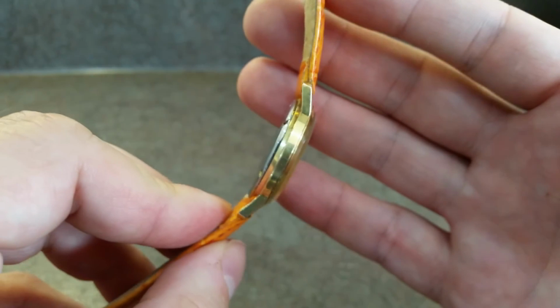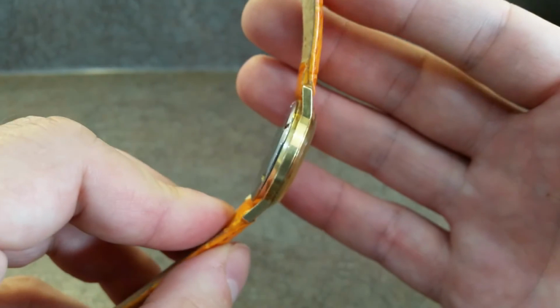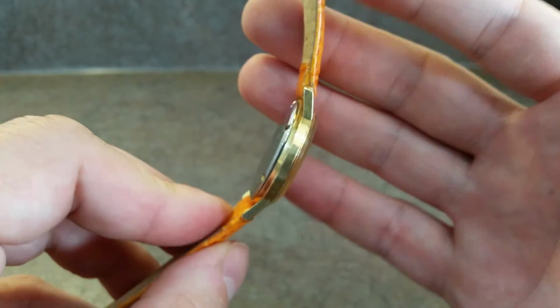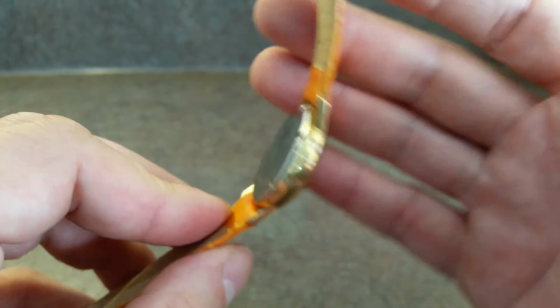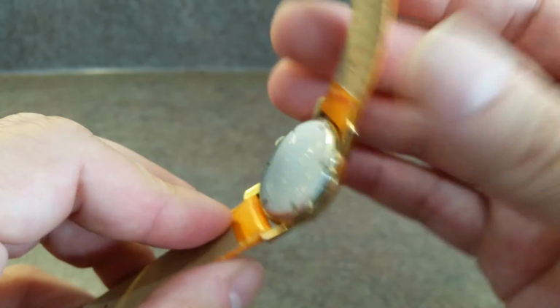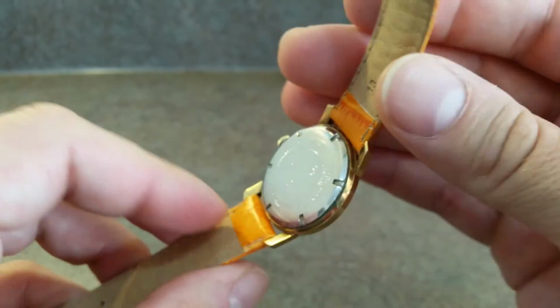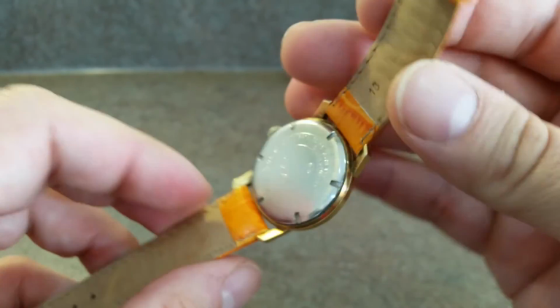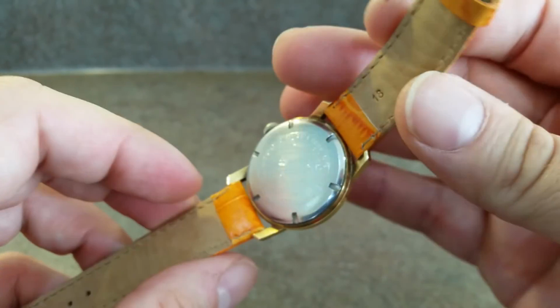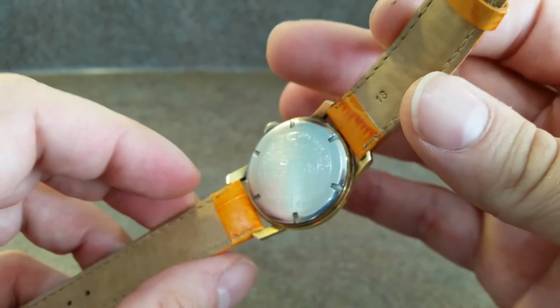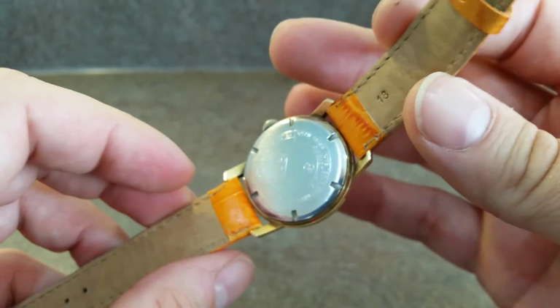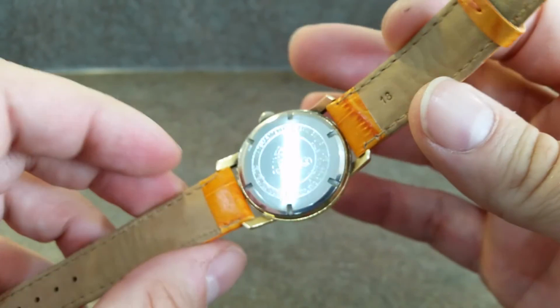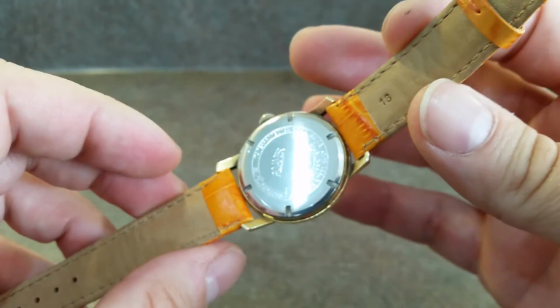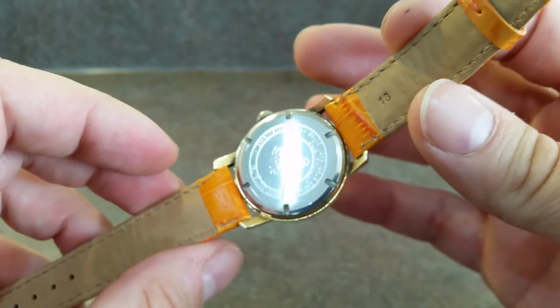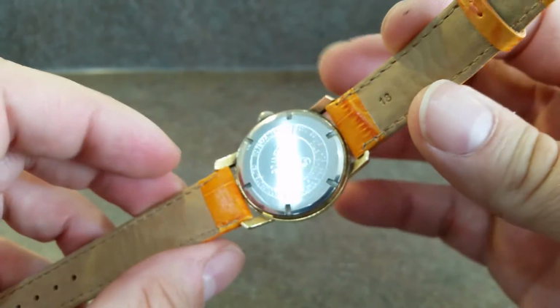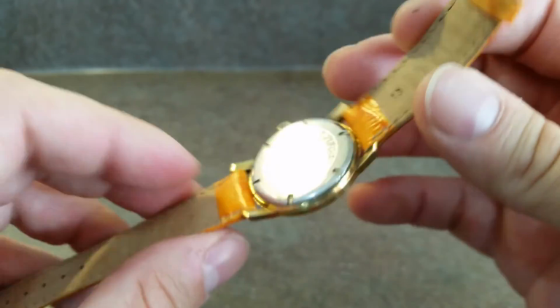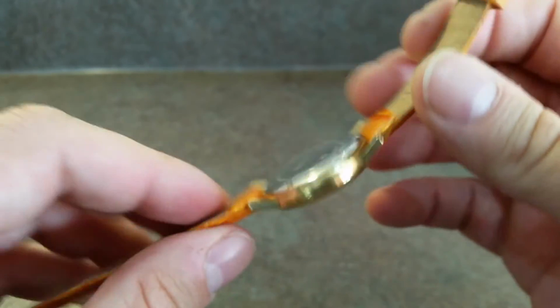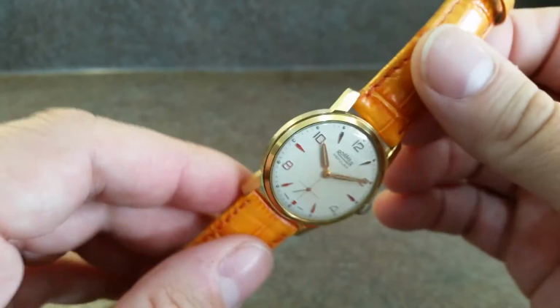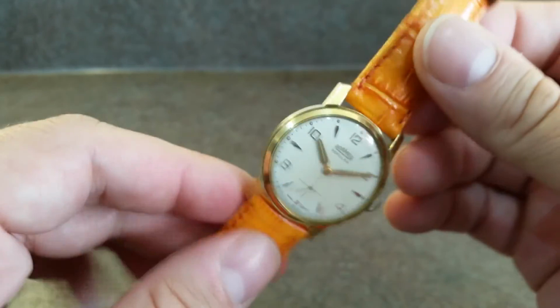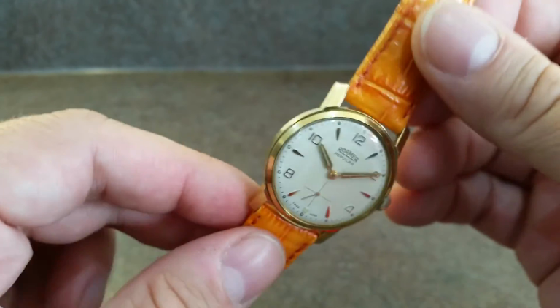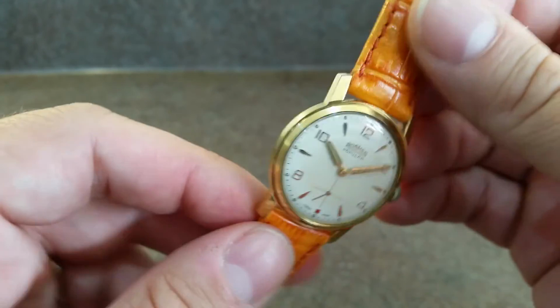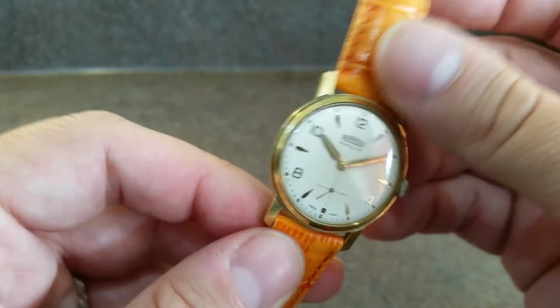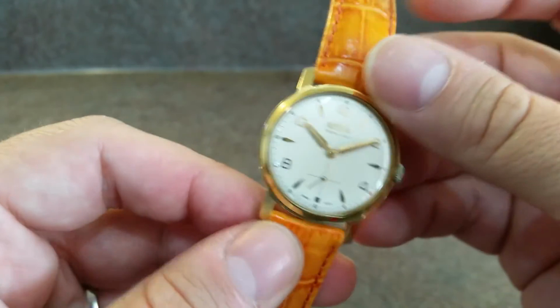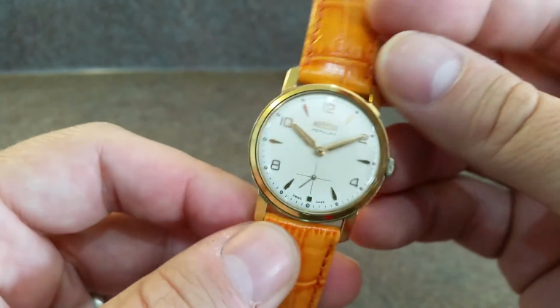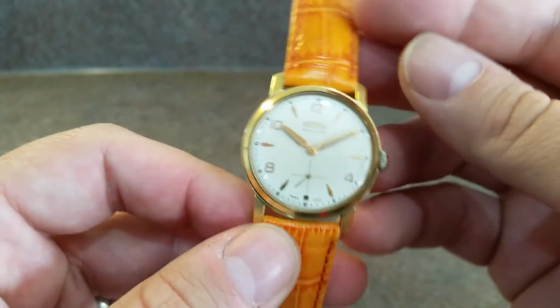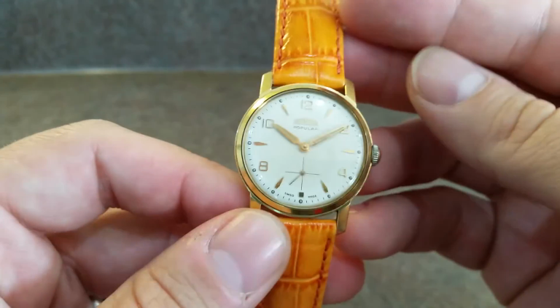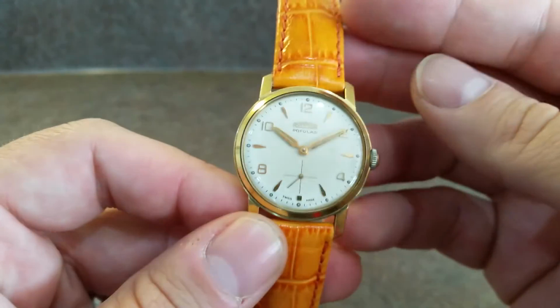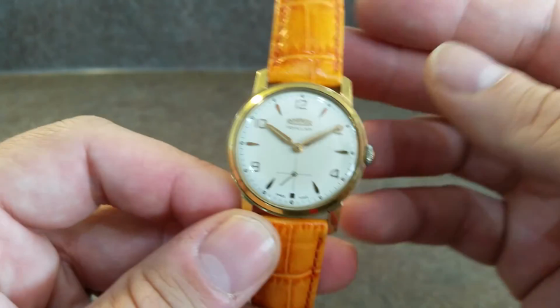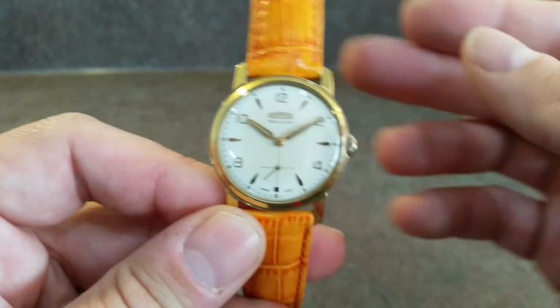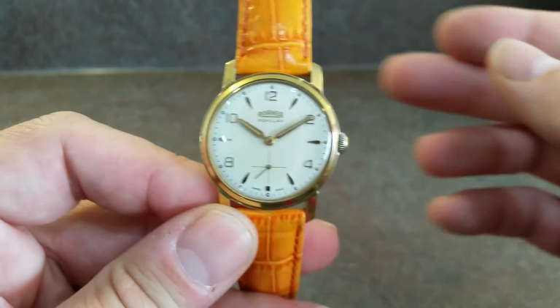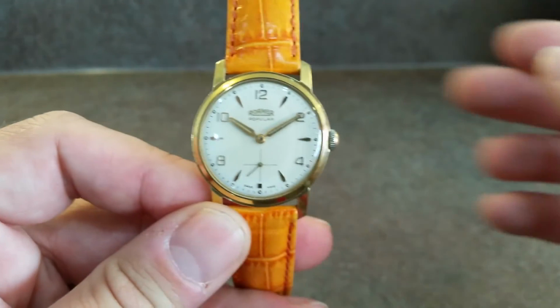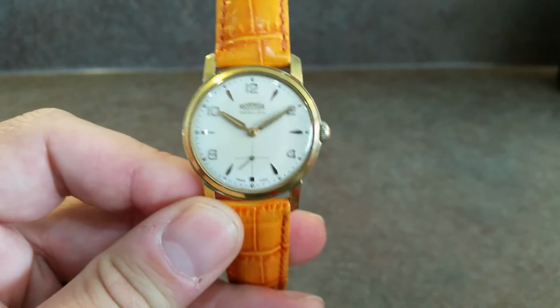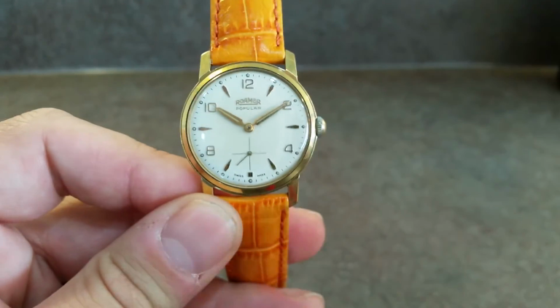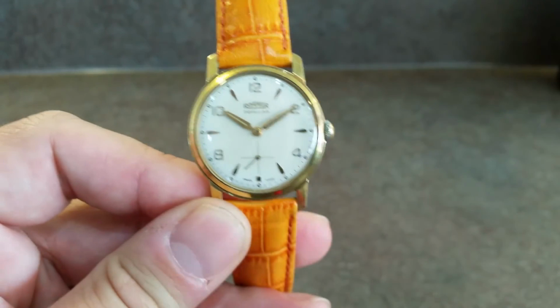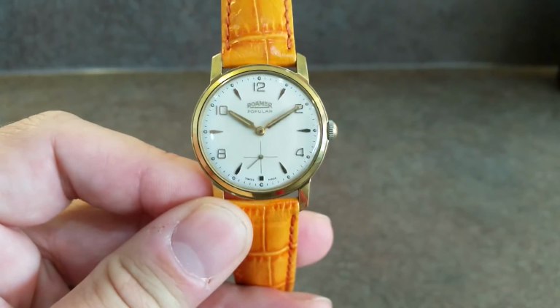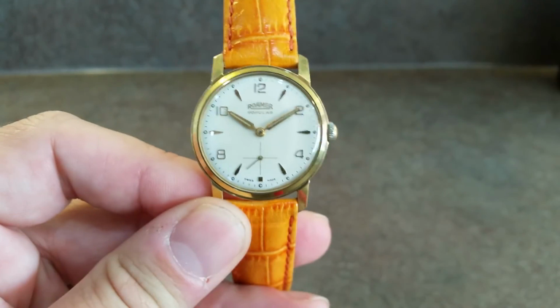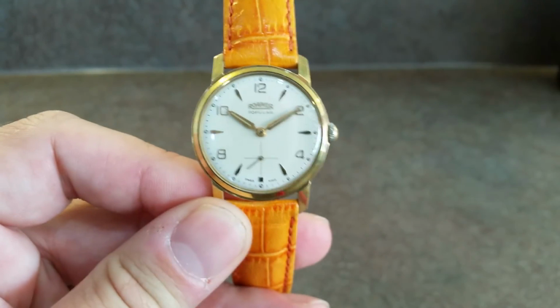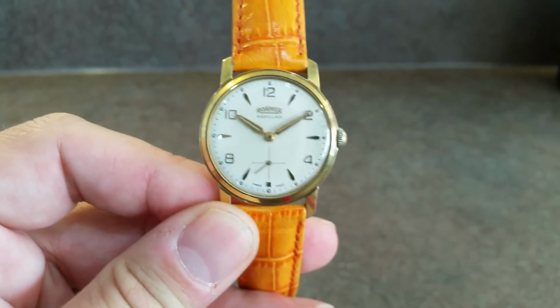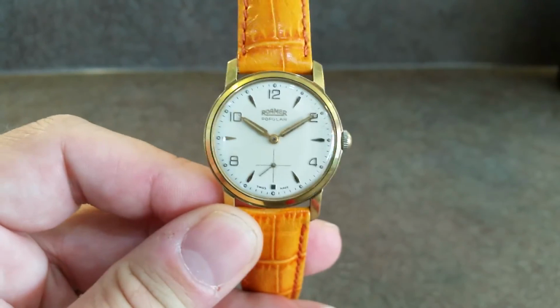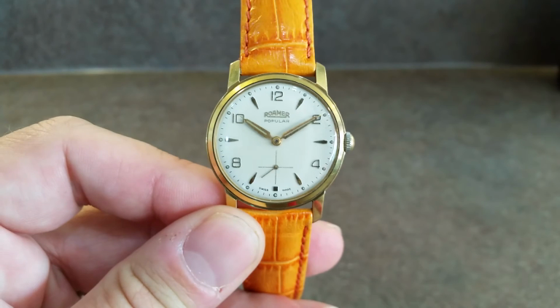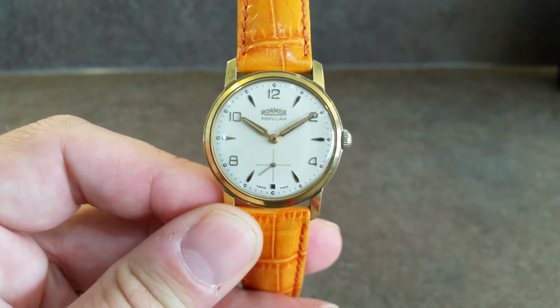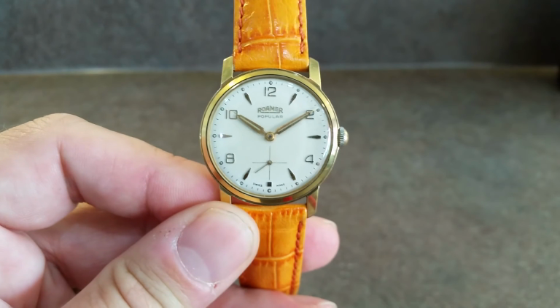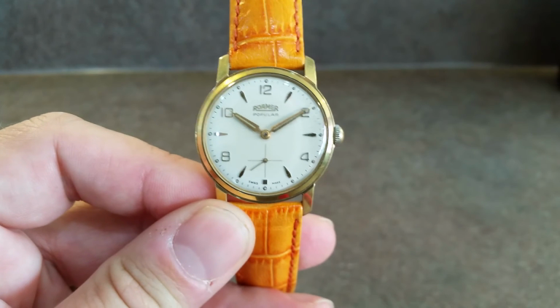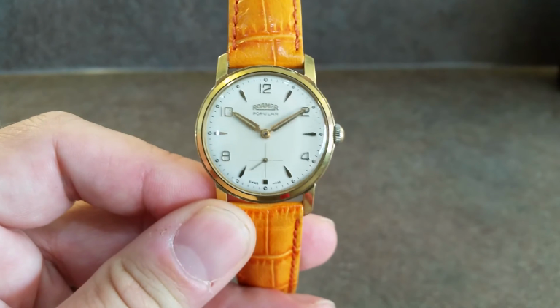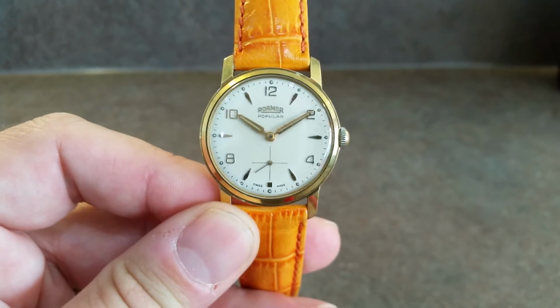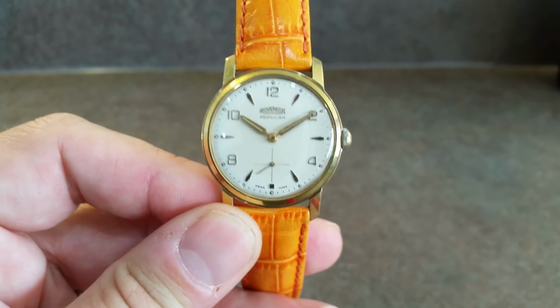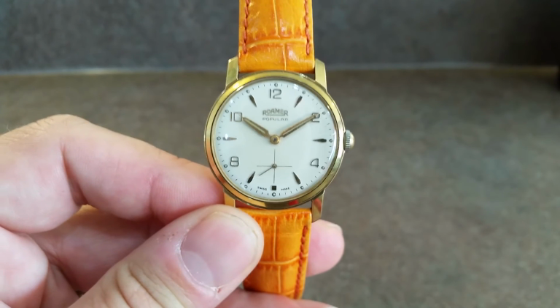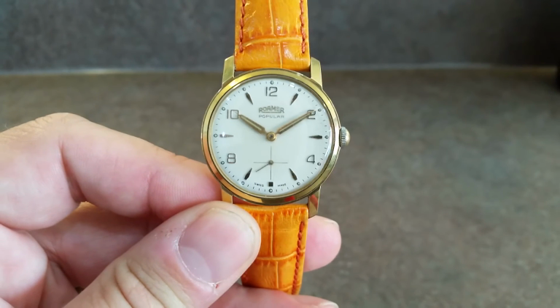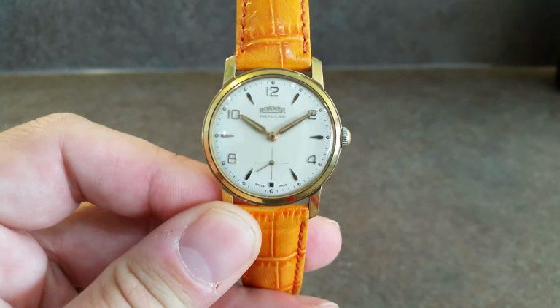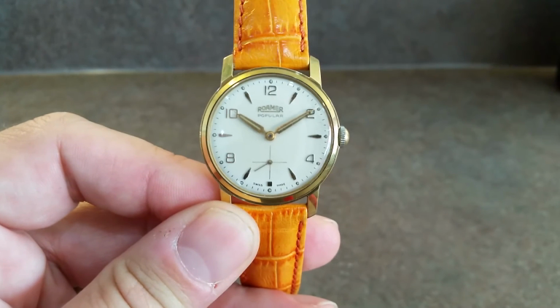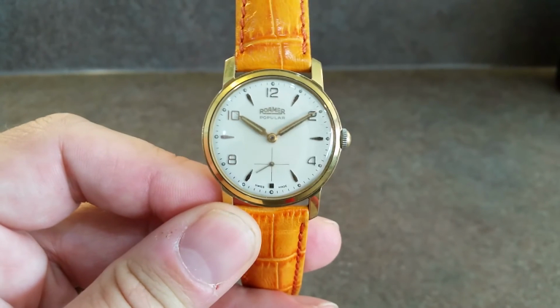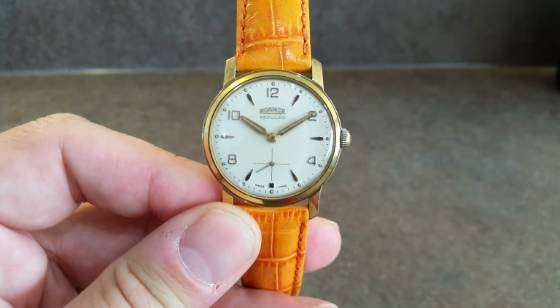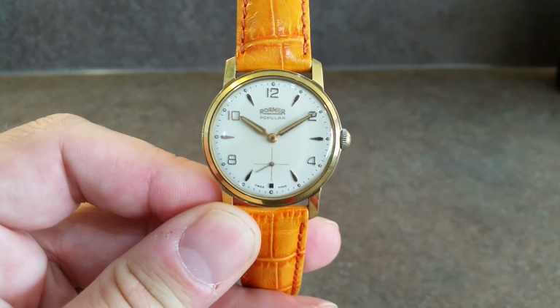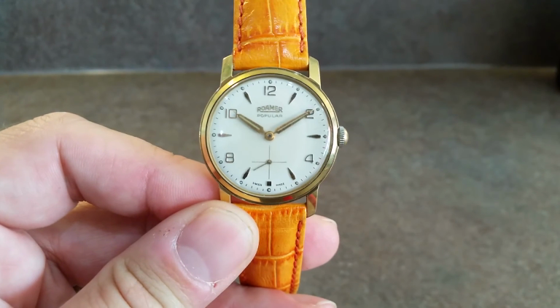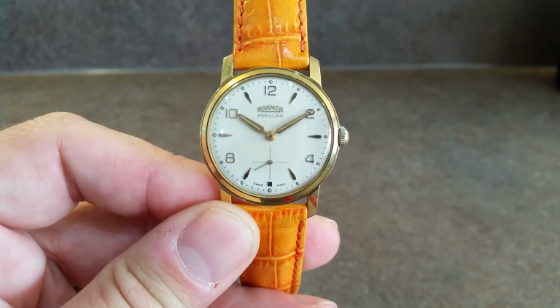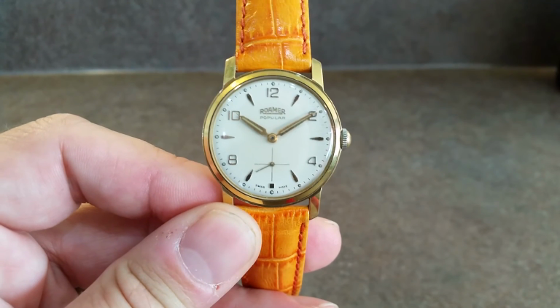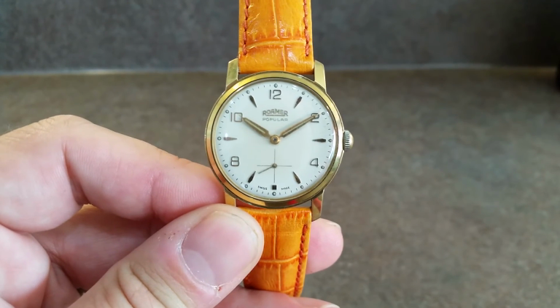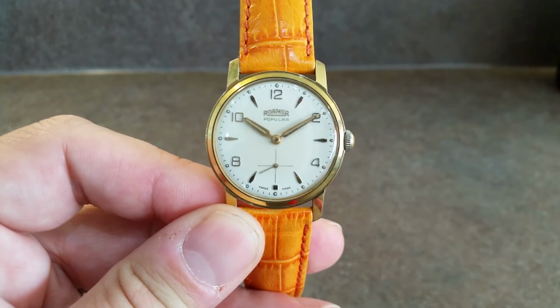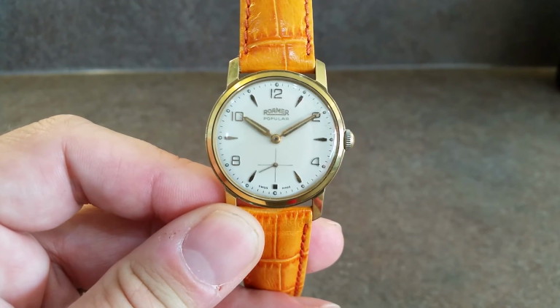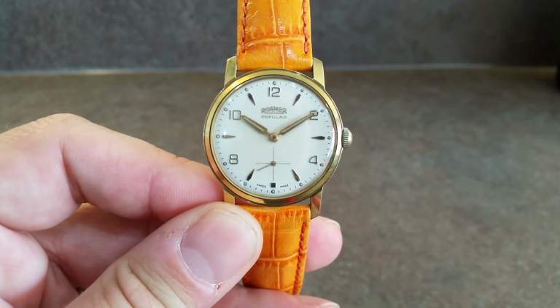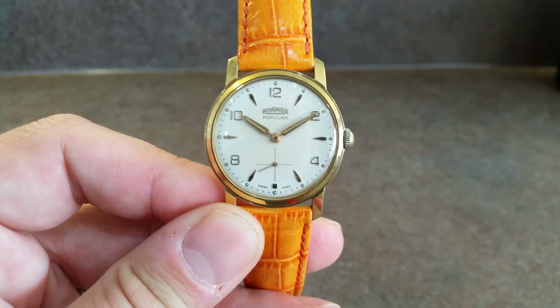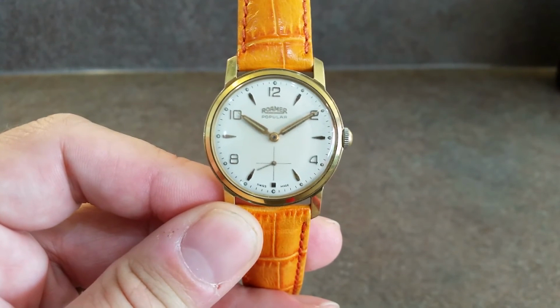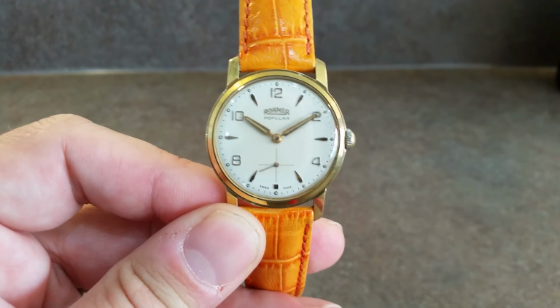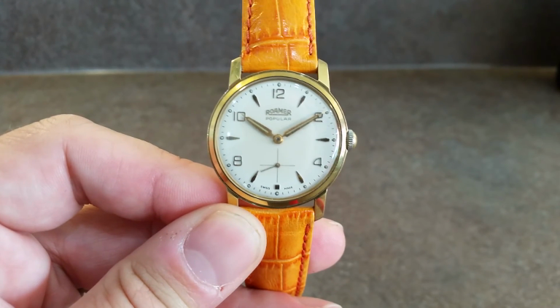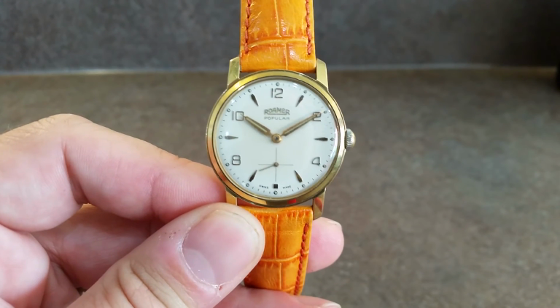Really nice to have the box and papers. This is going to fit in a lot of collections very nicely.